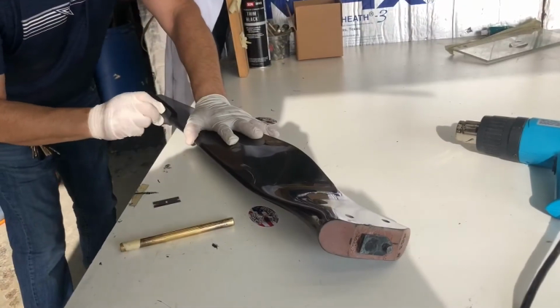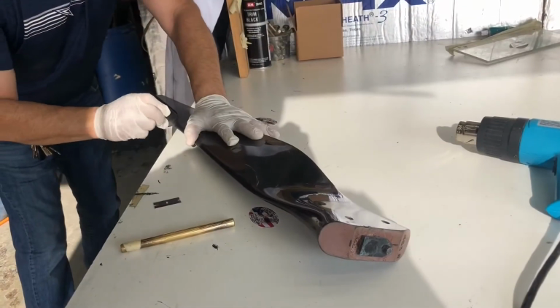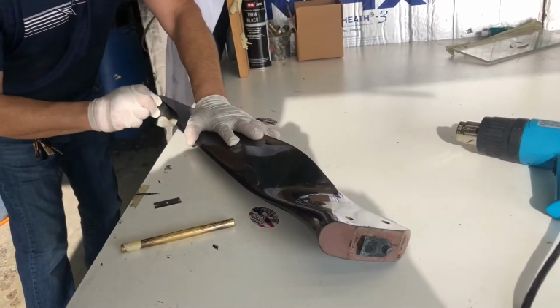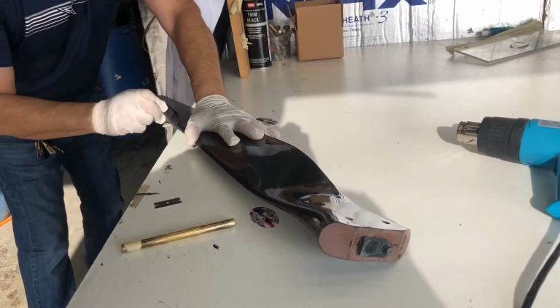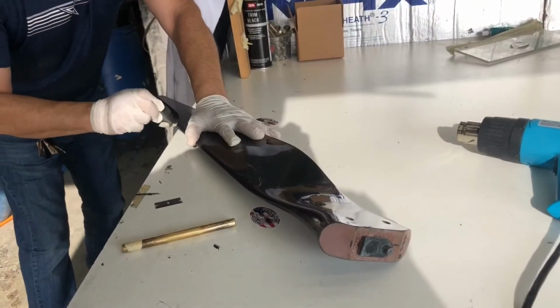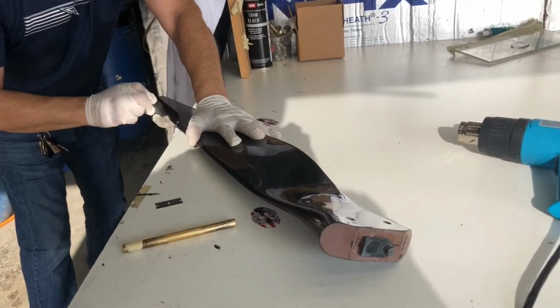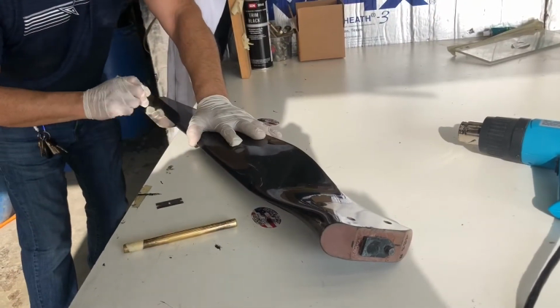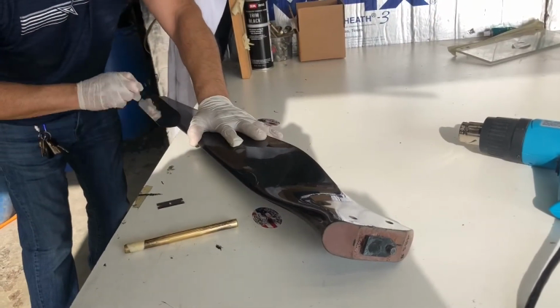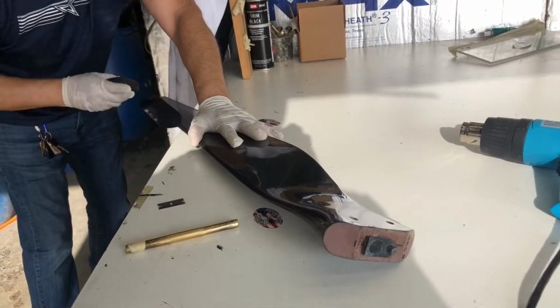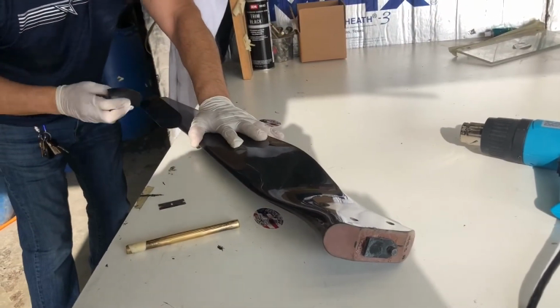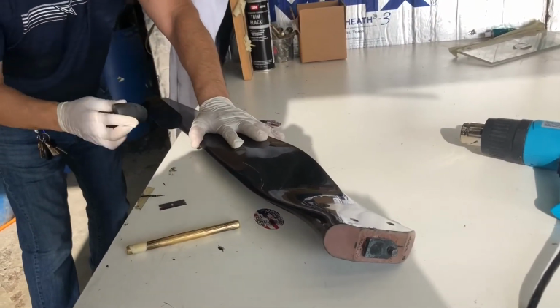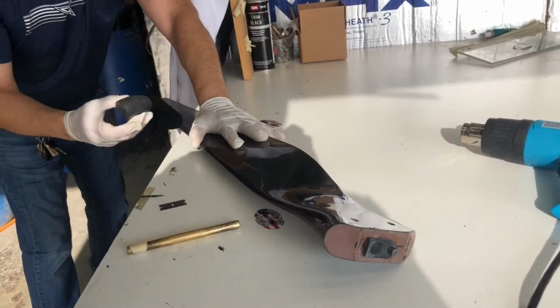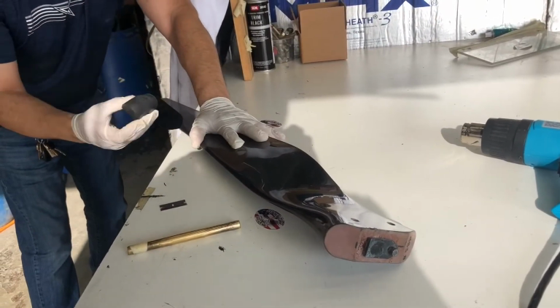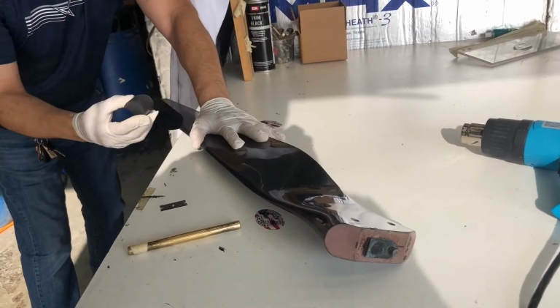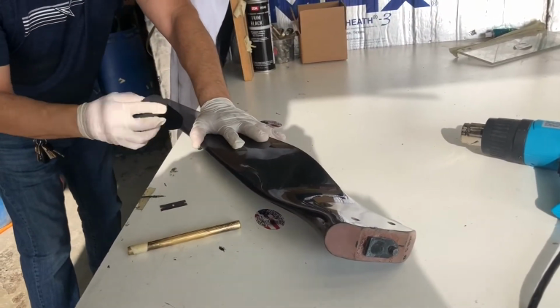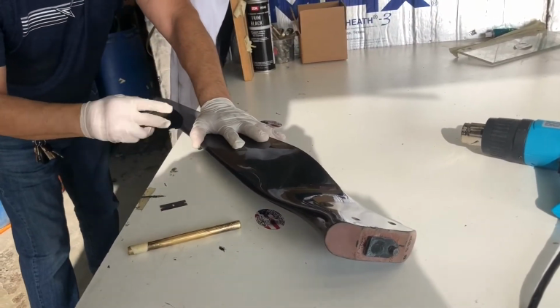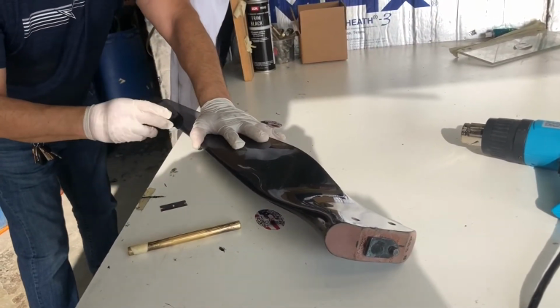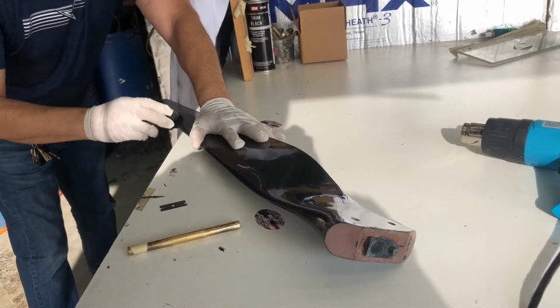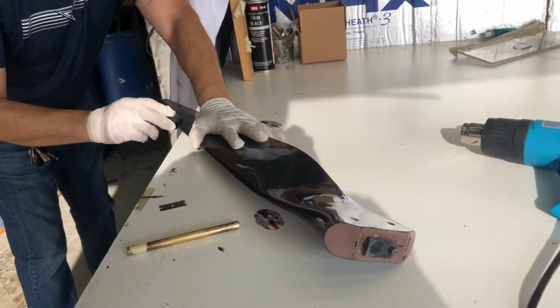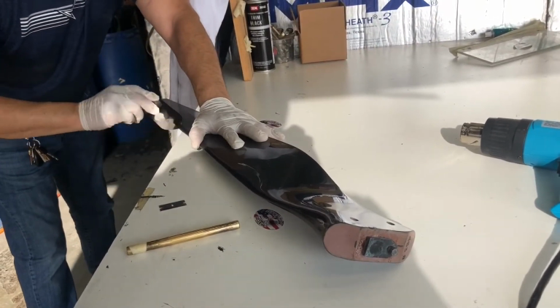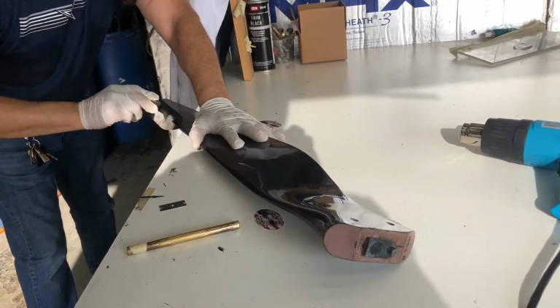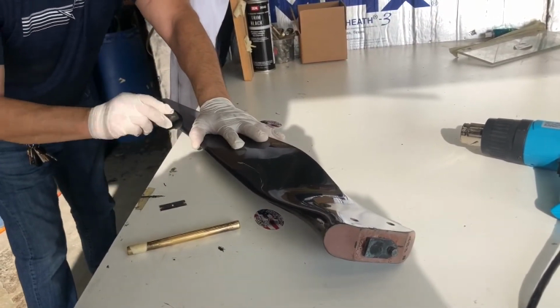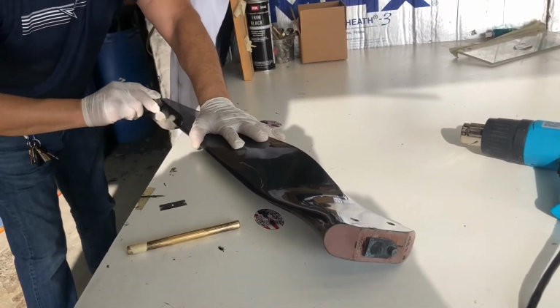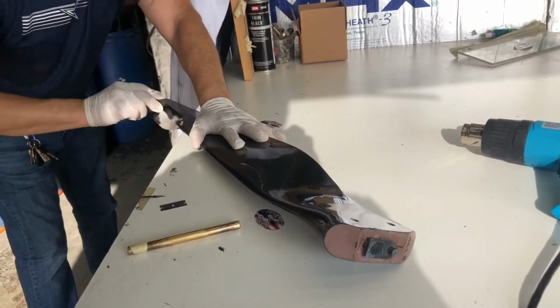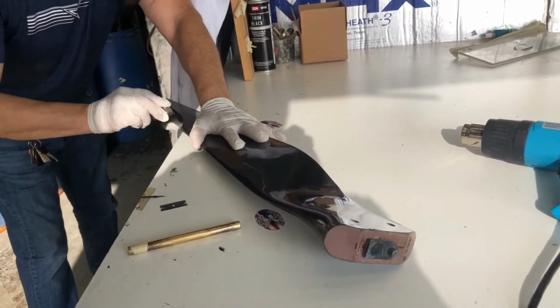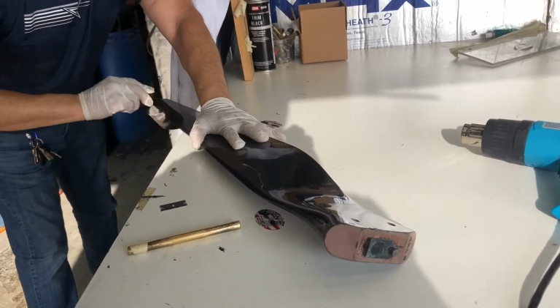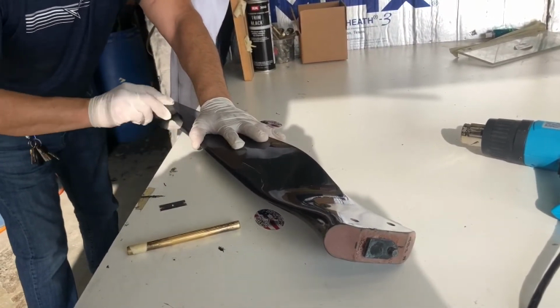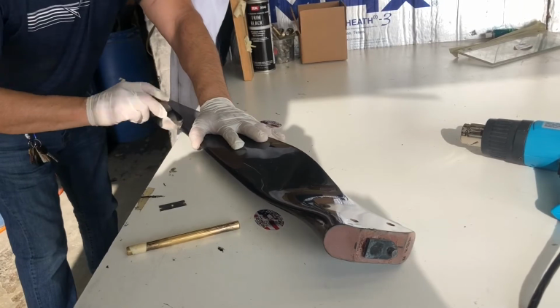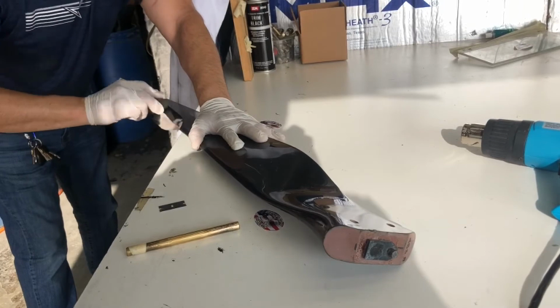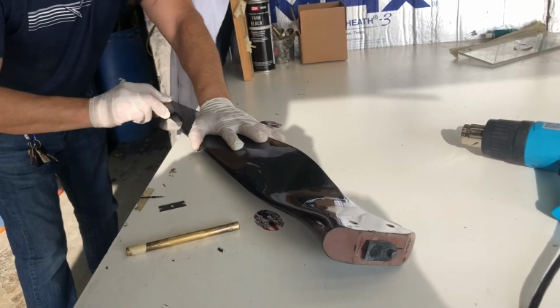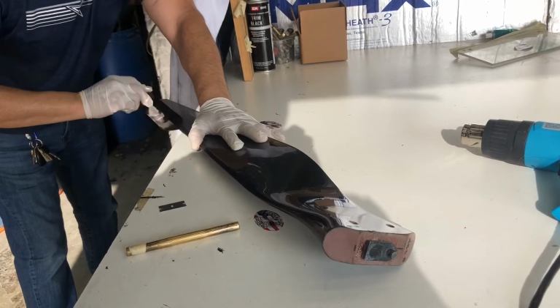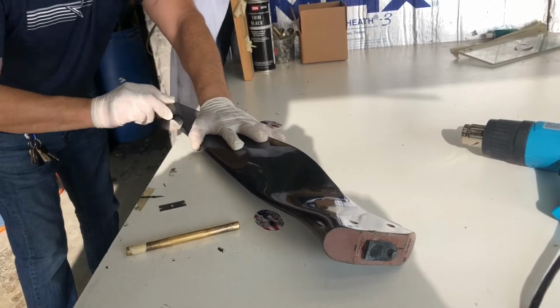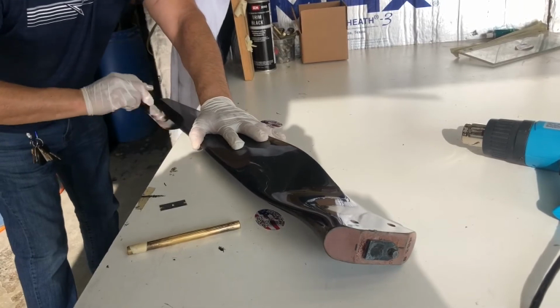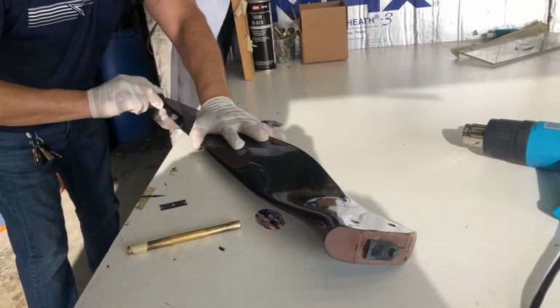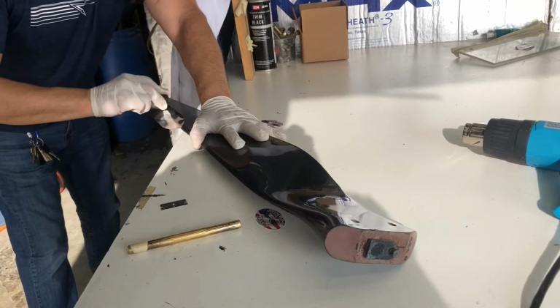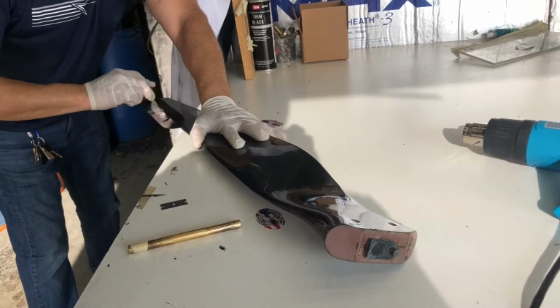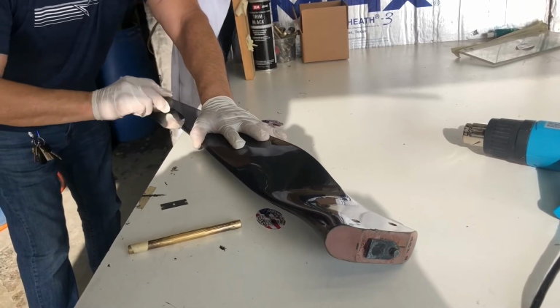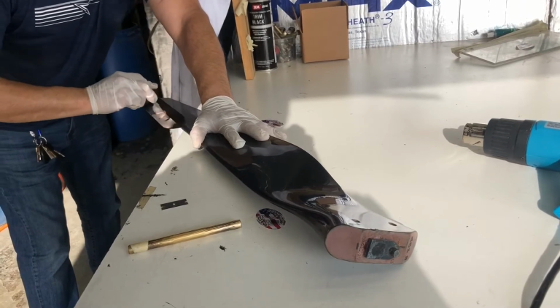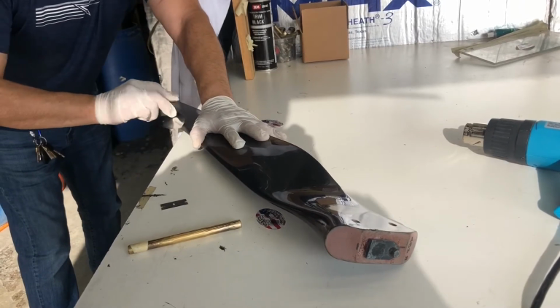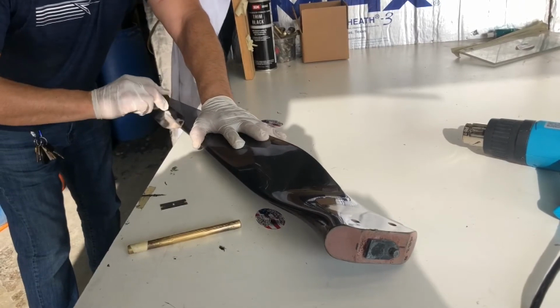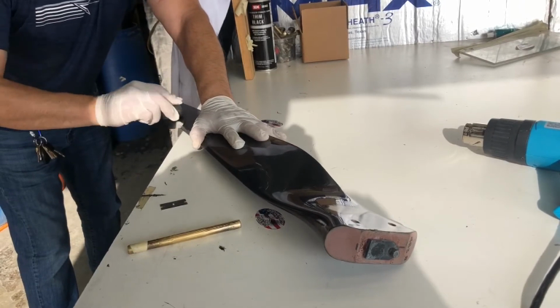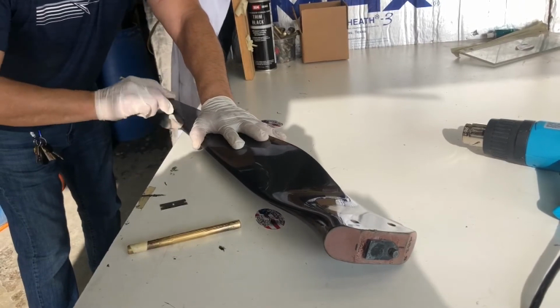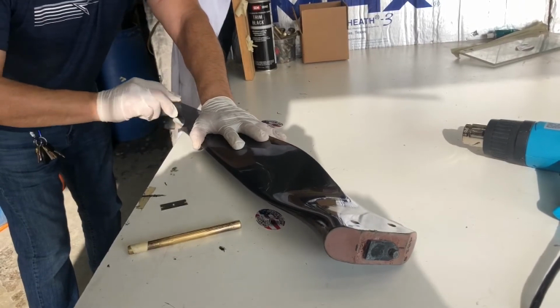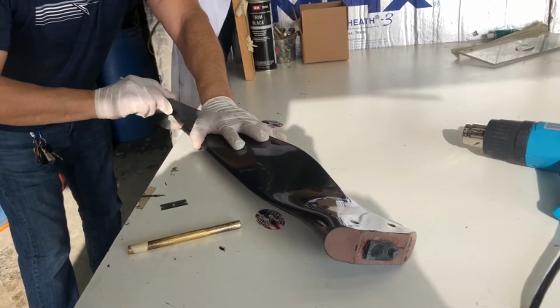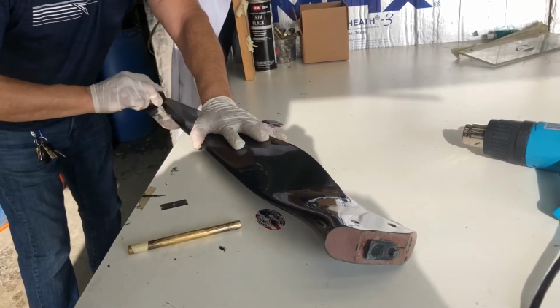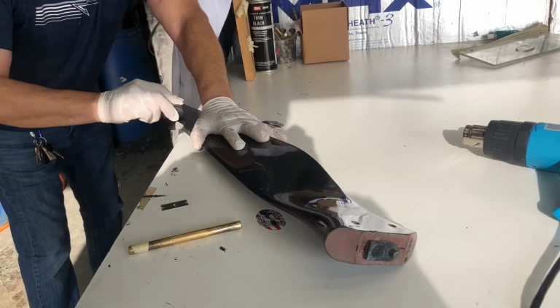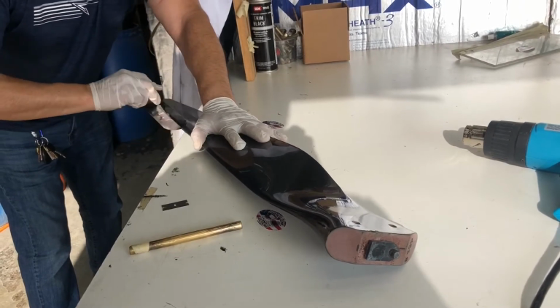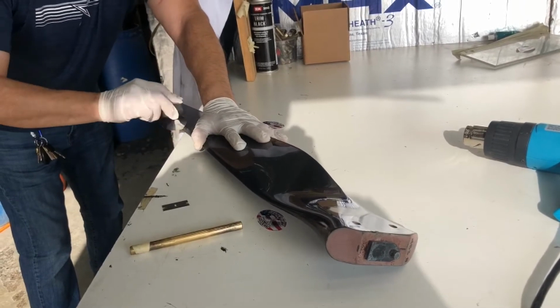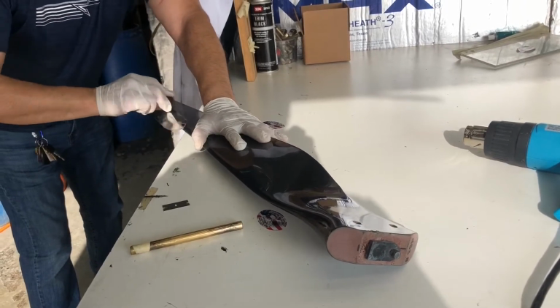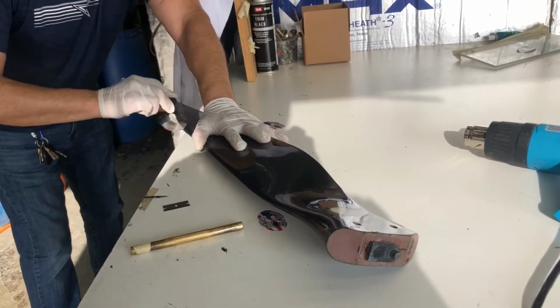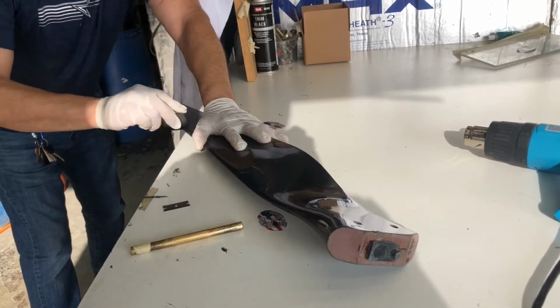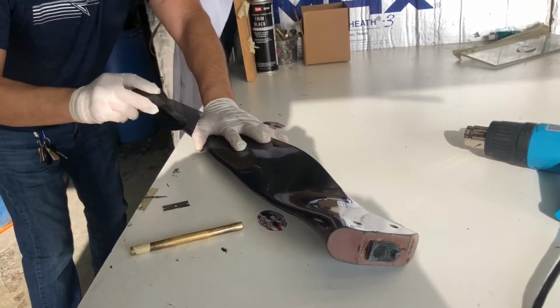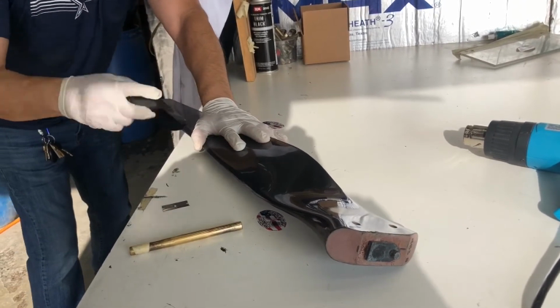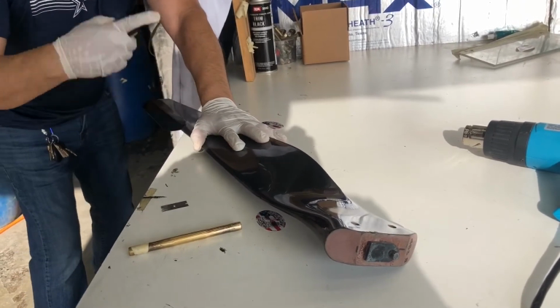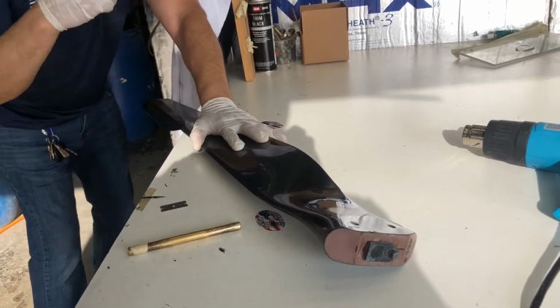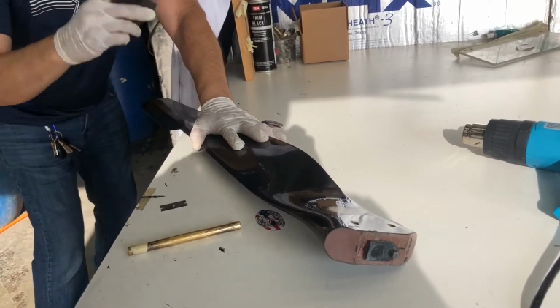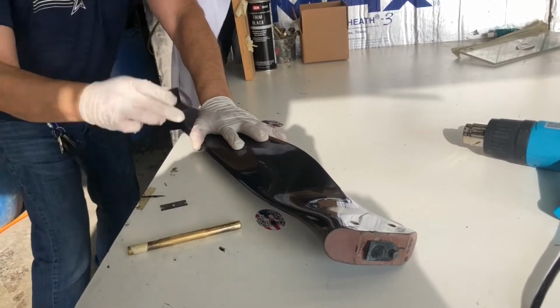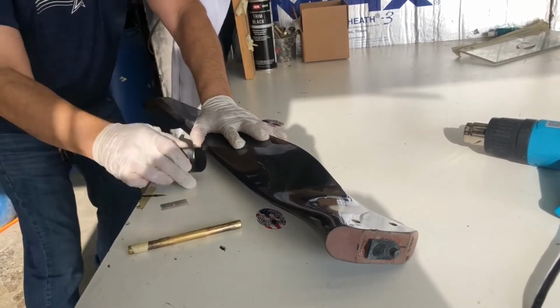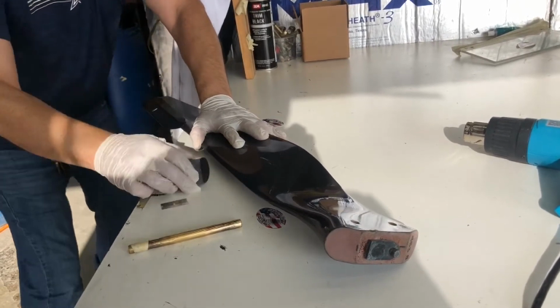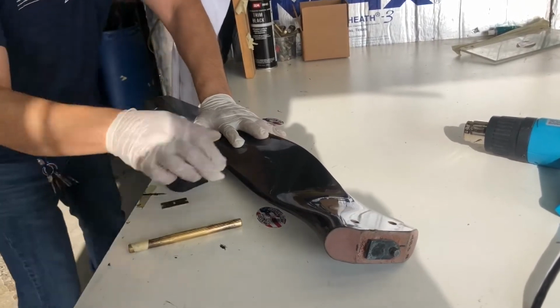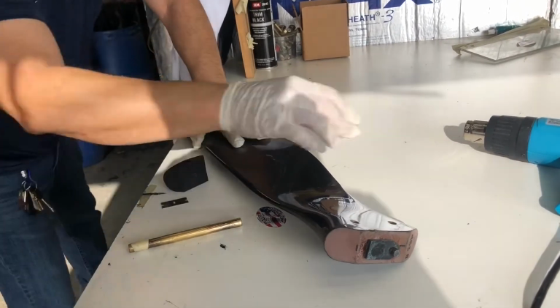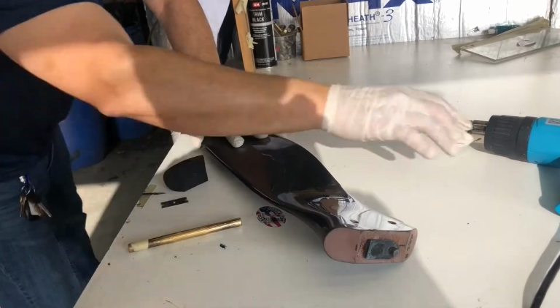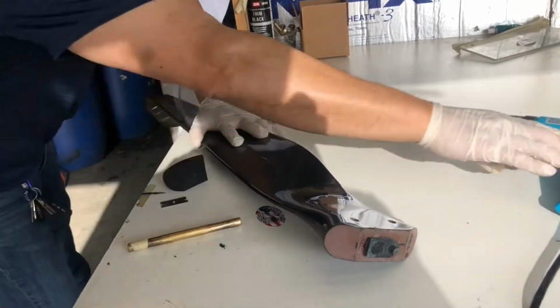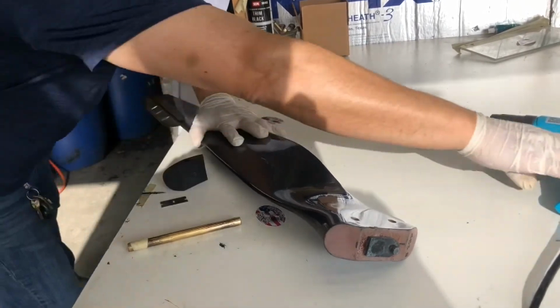These are new blades. So if you have some used blades, there might be super glue around the leading edge tape. You'll want to scrape that off with a razor blade.